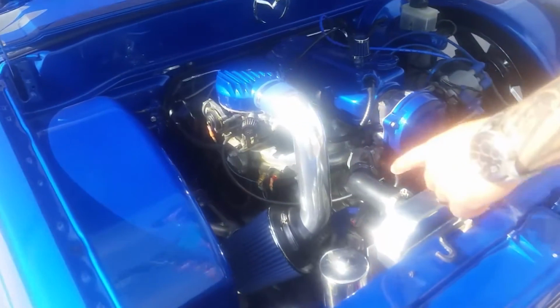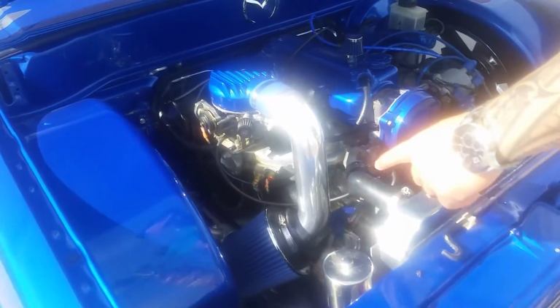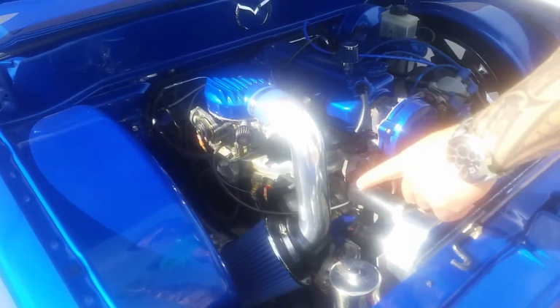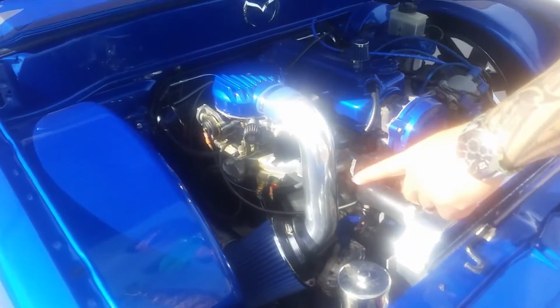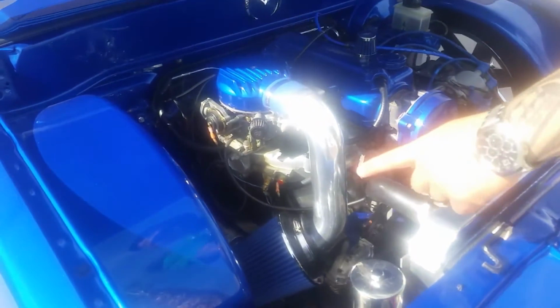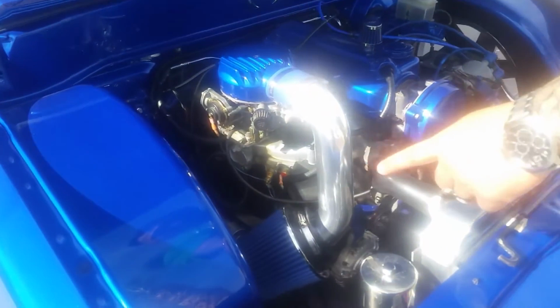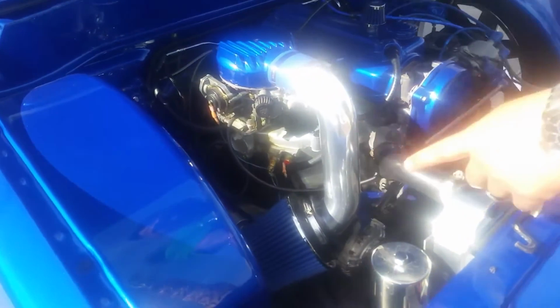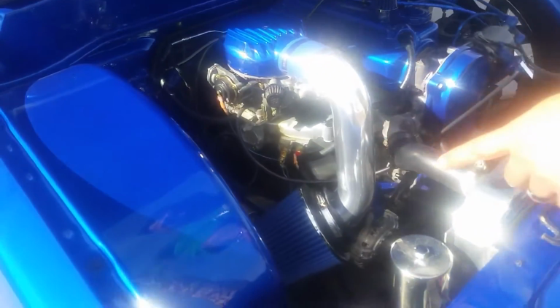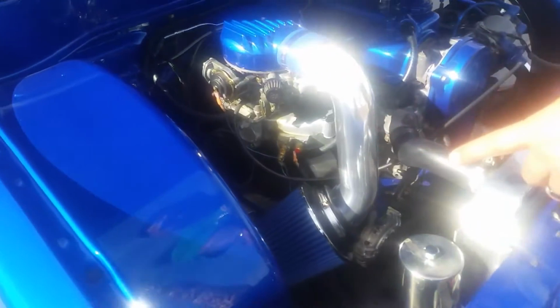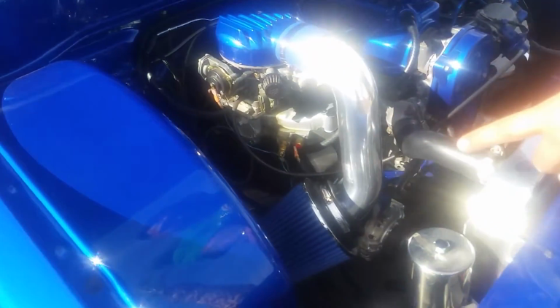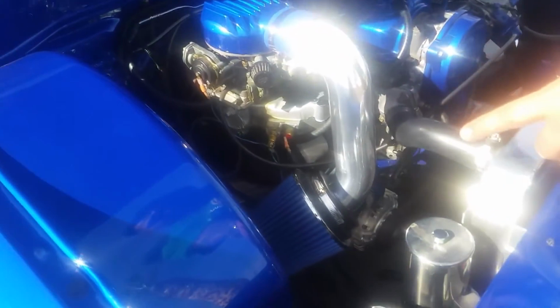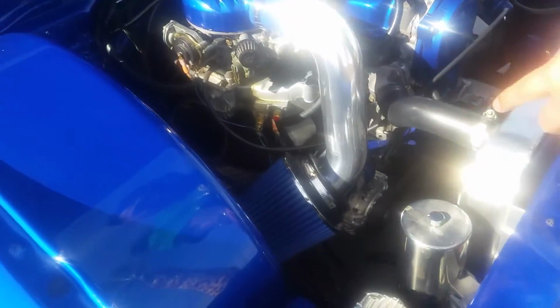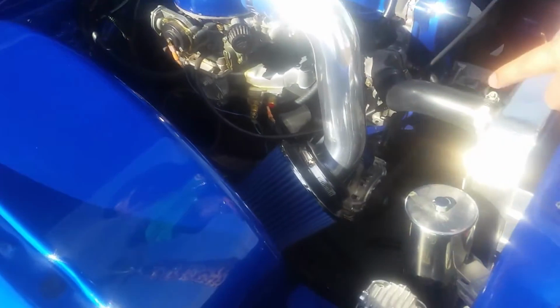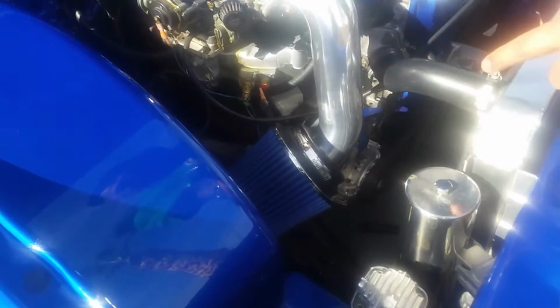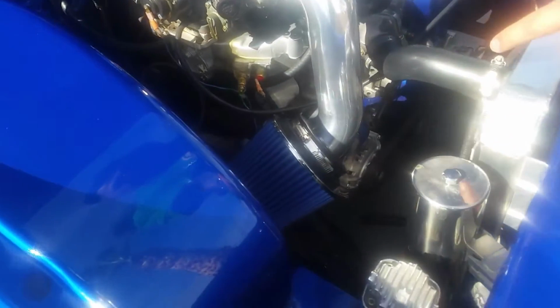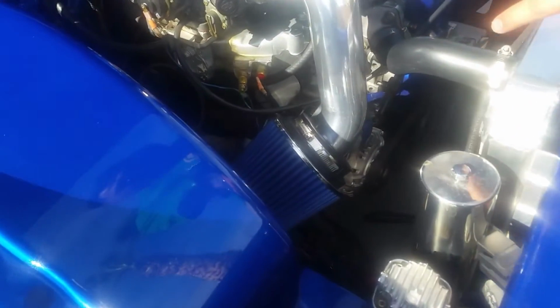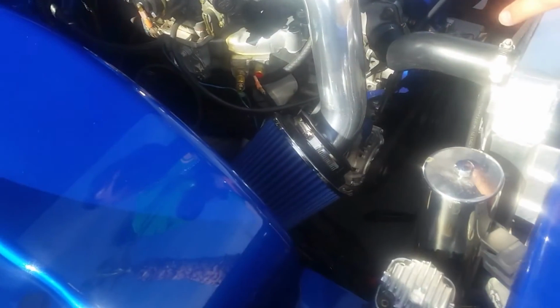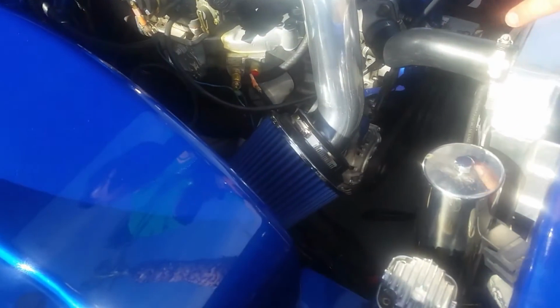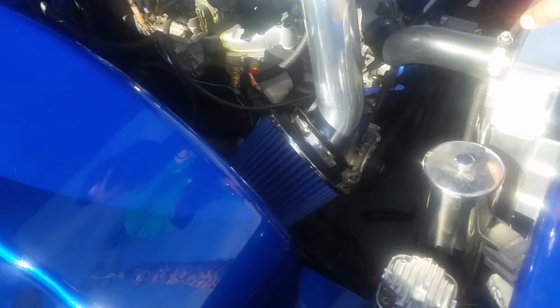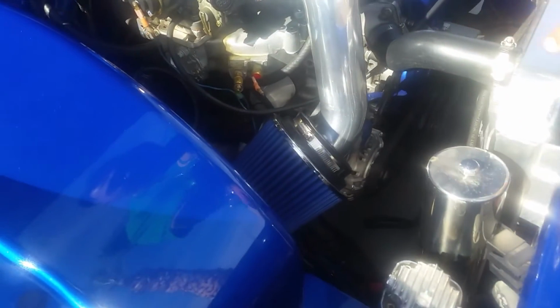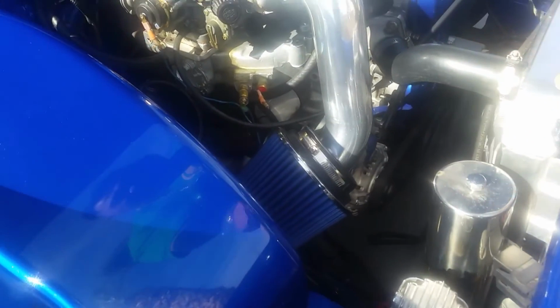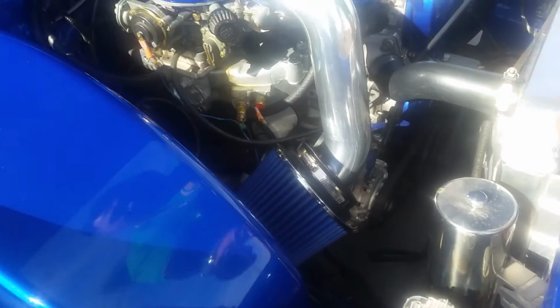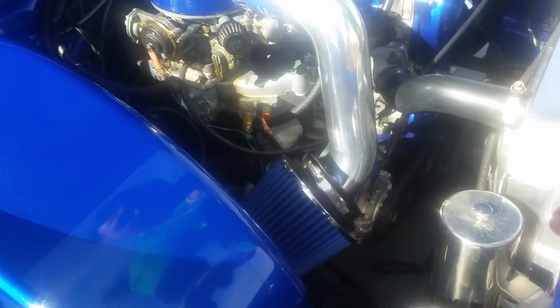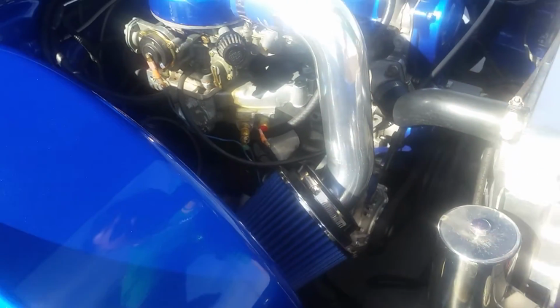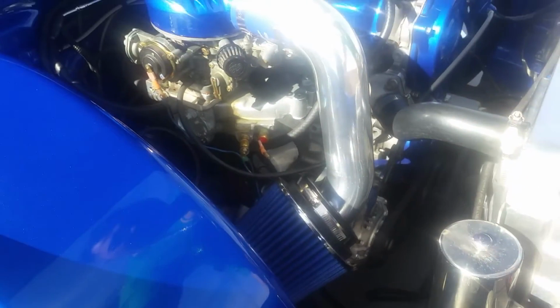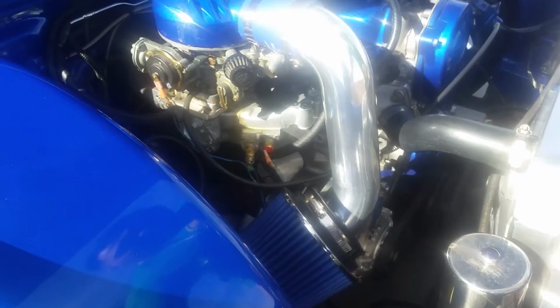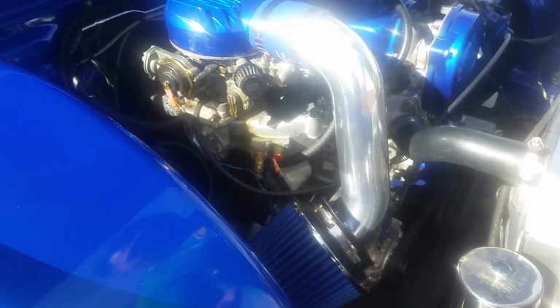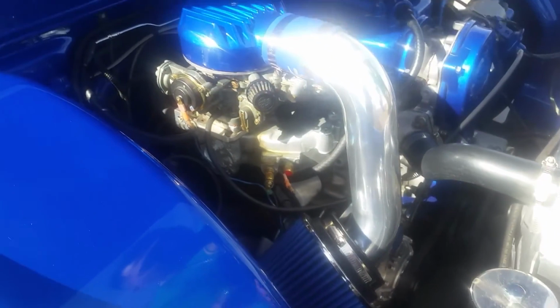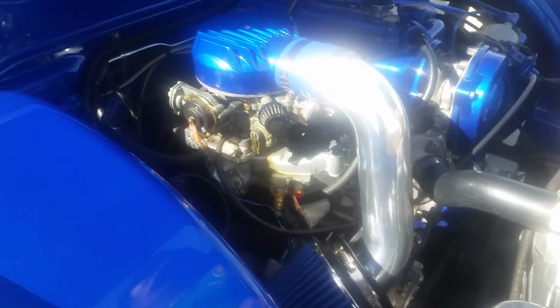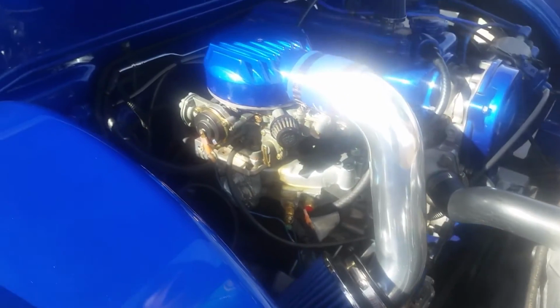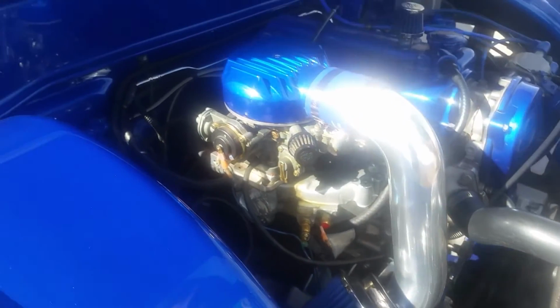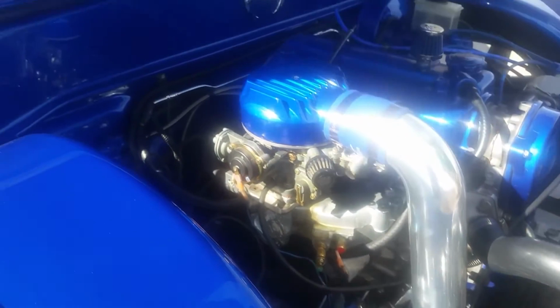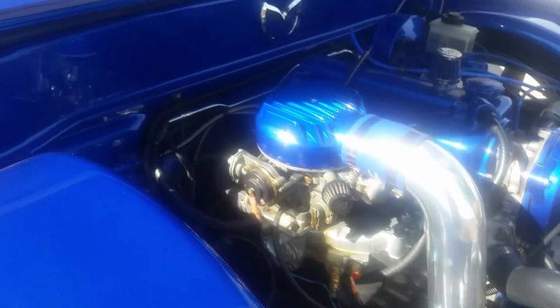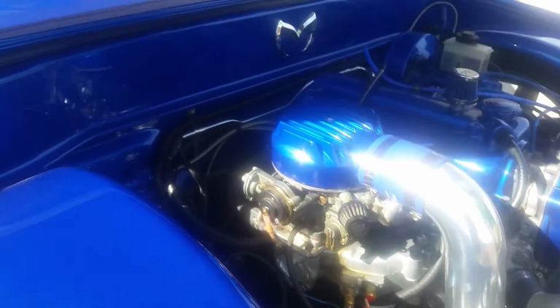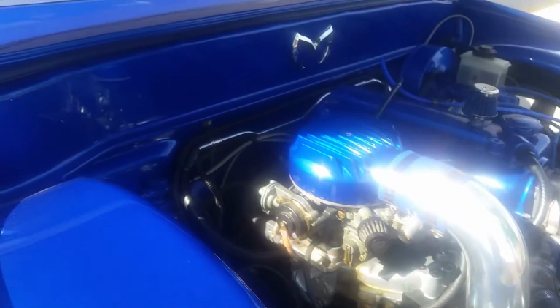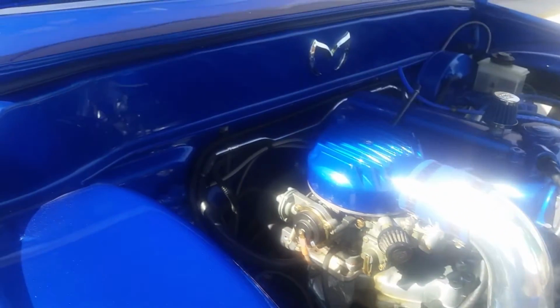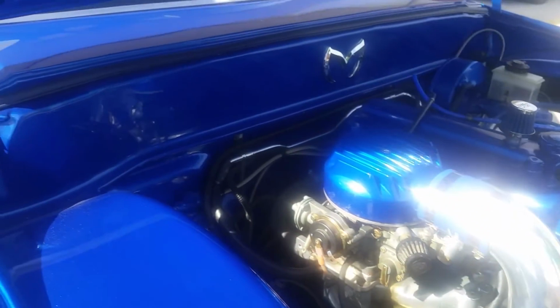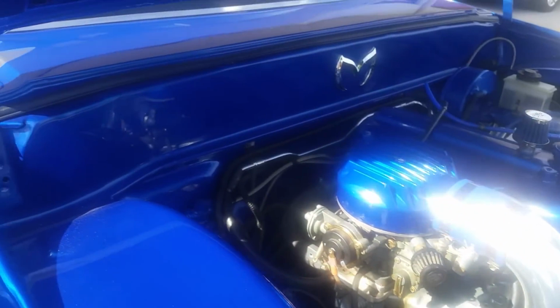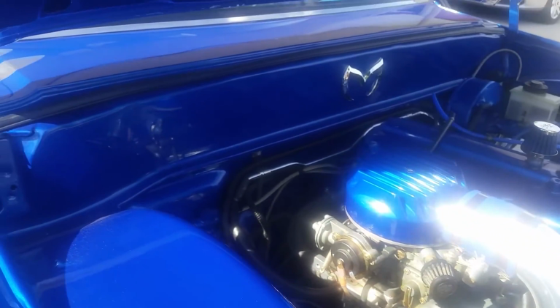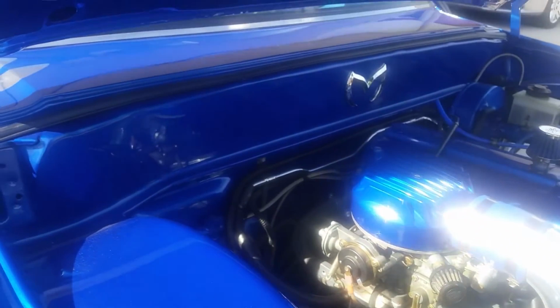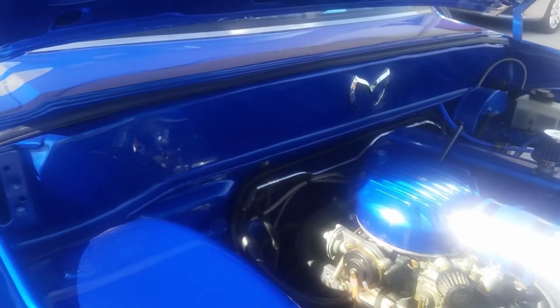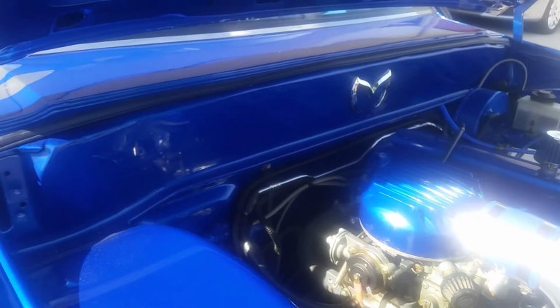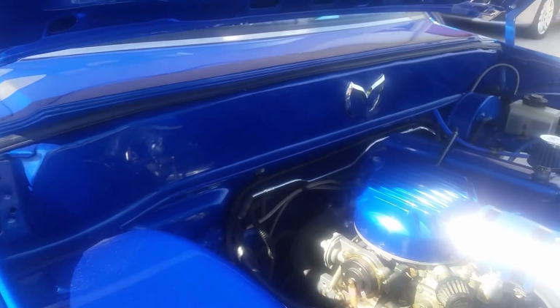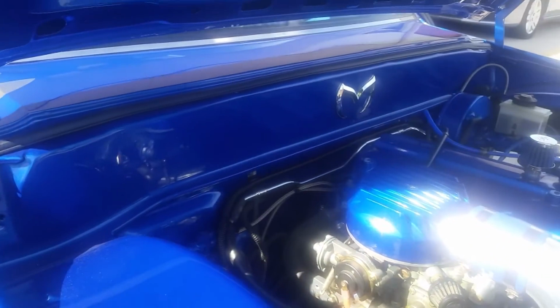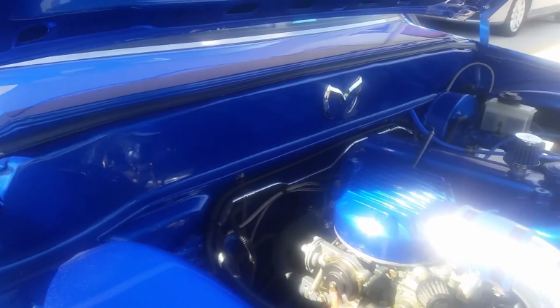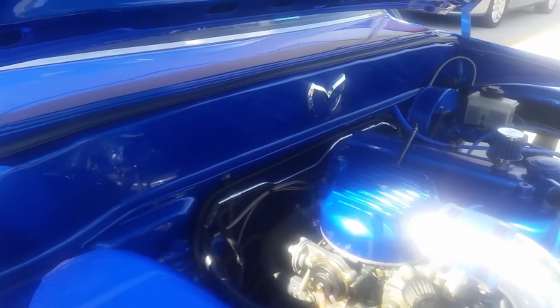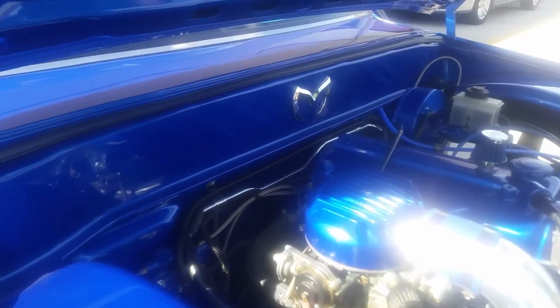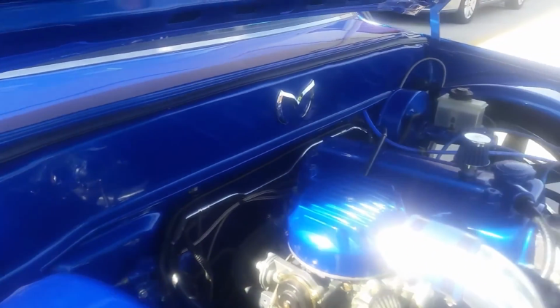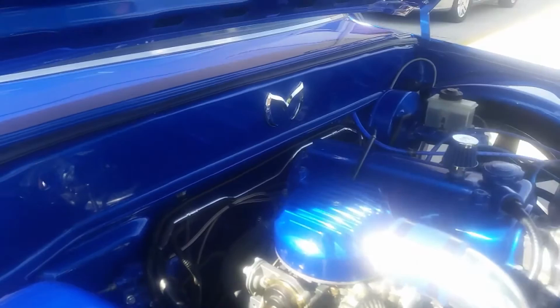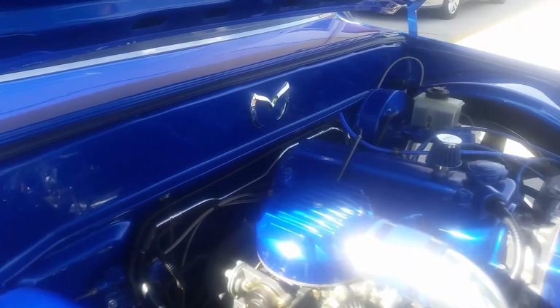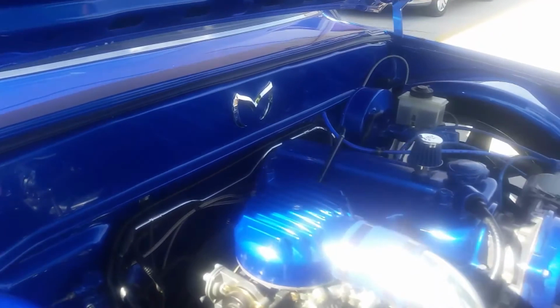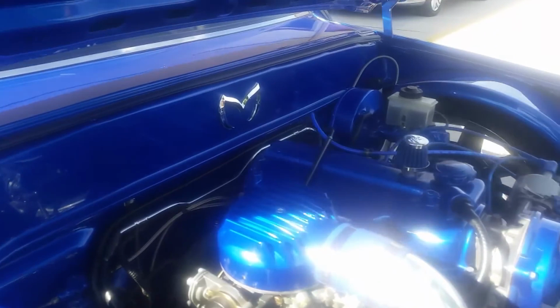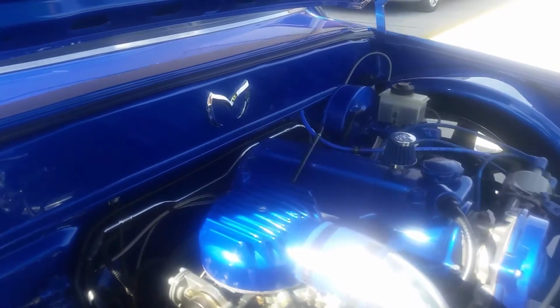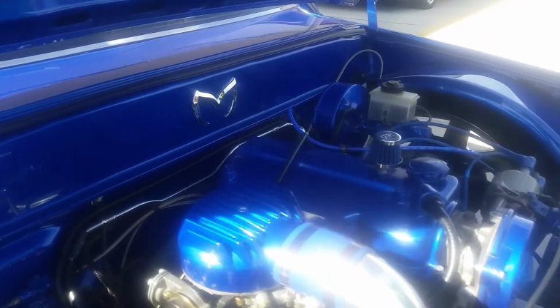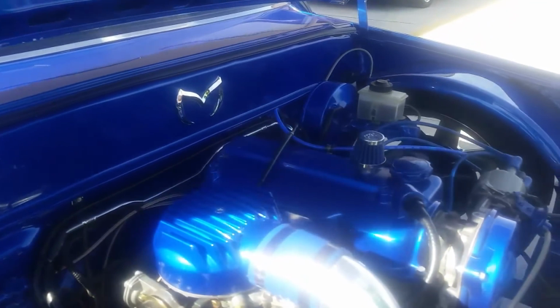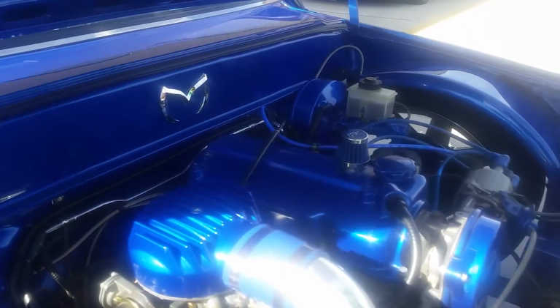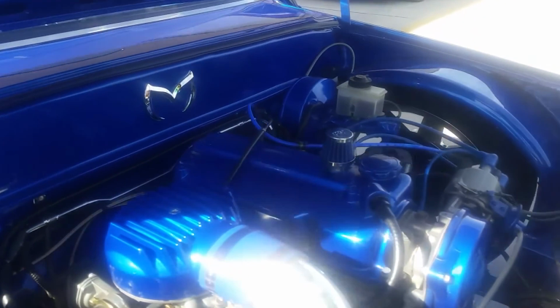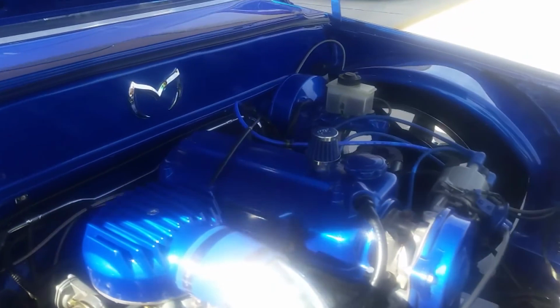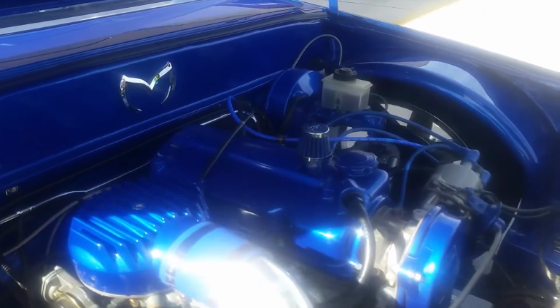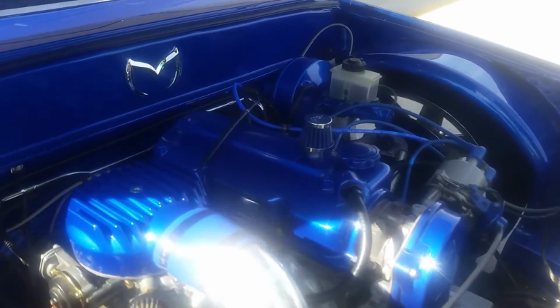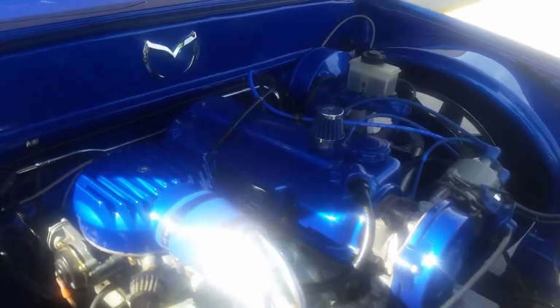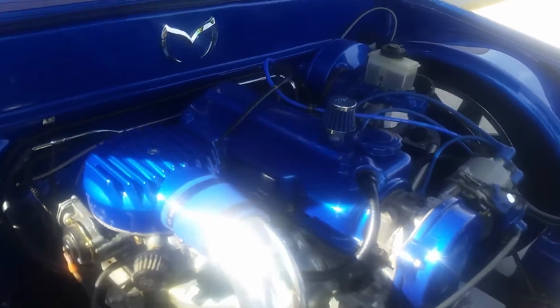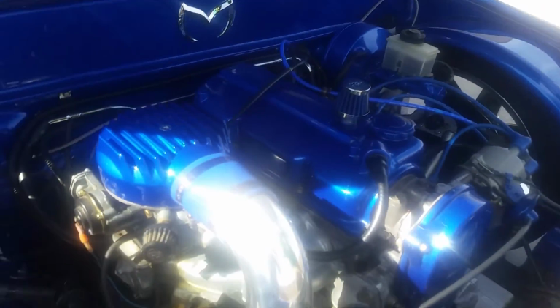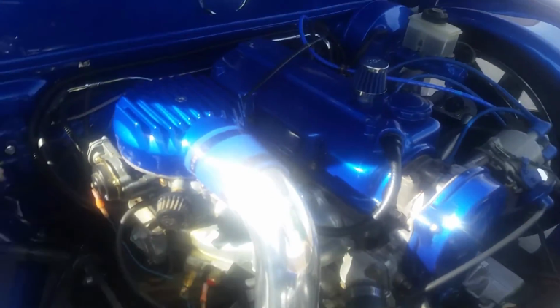New air filter, new alternator, all new wiring for the electrical, two pumps up in the front.